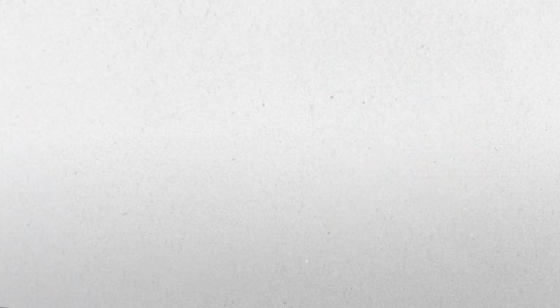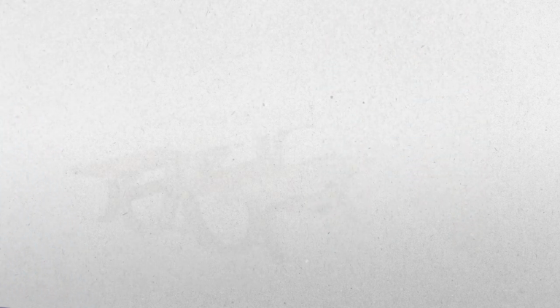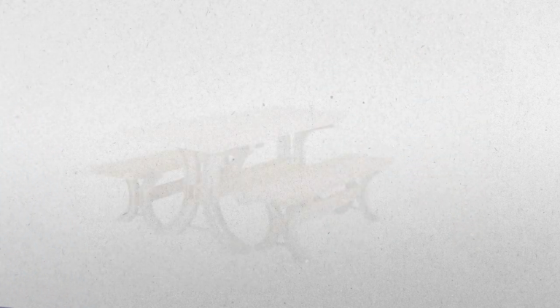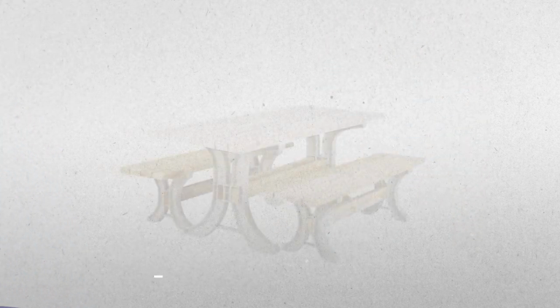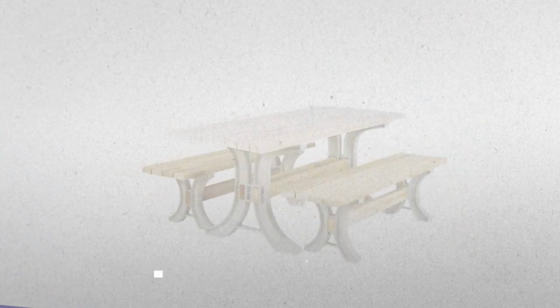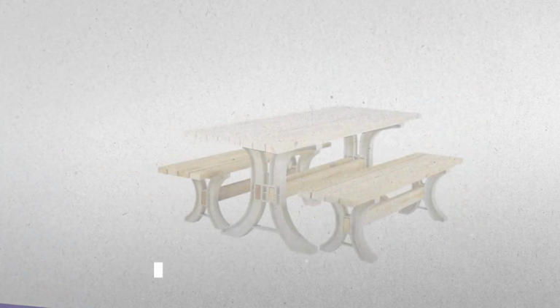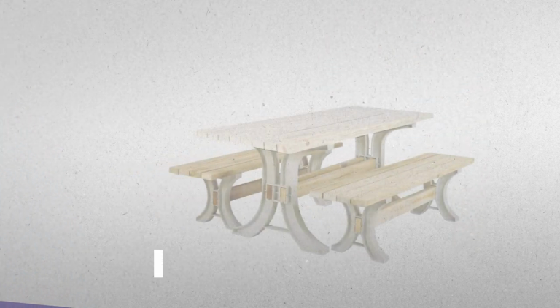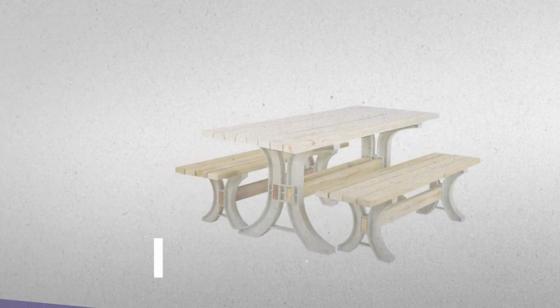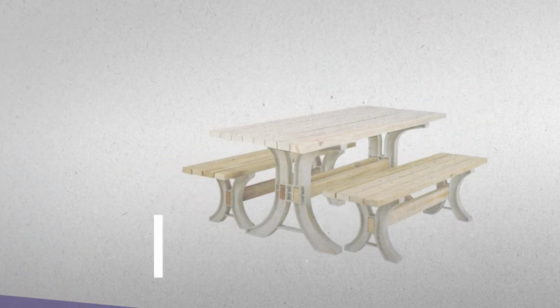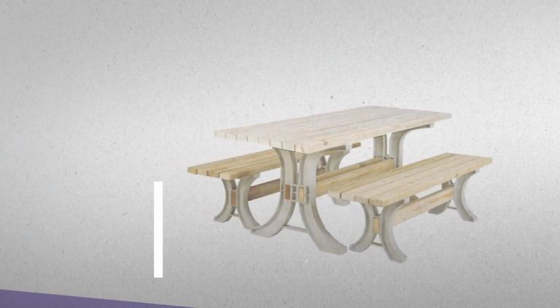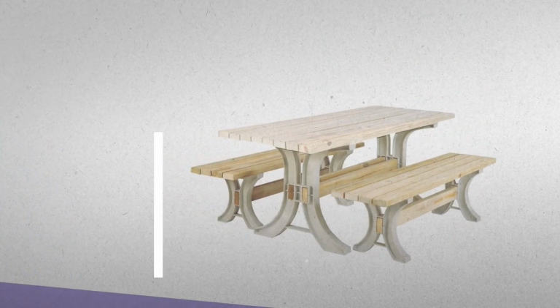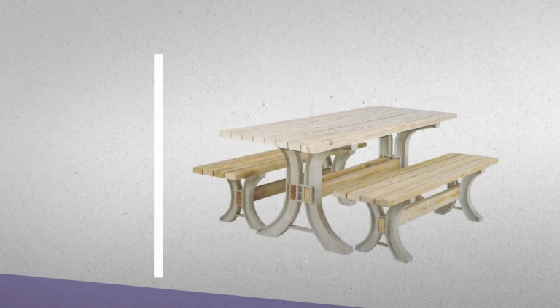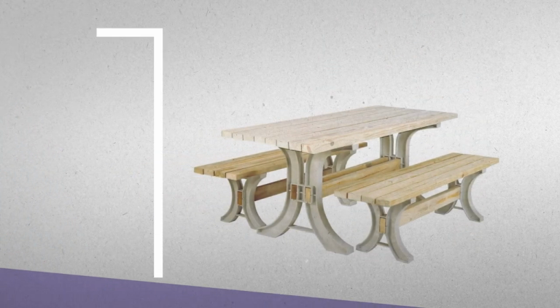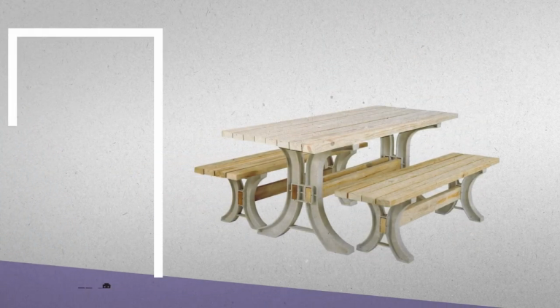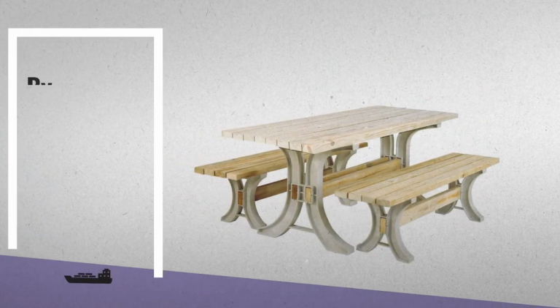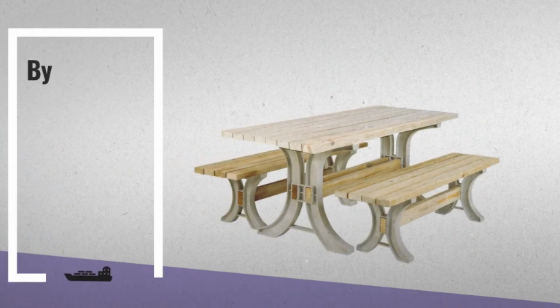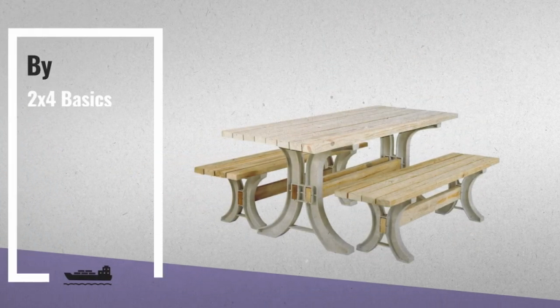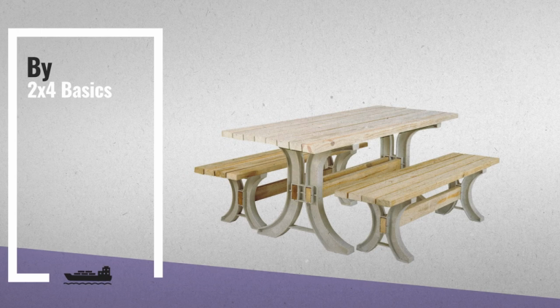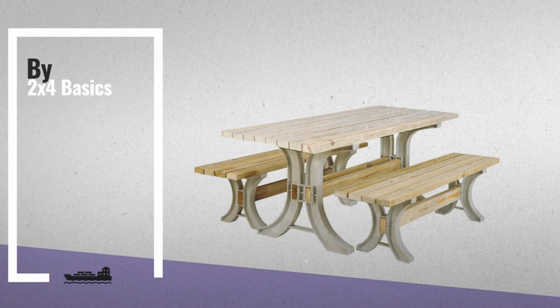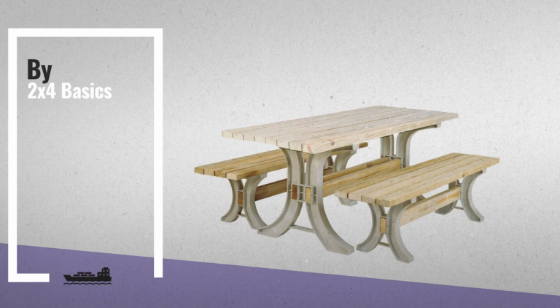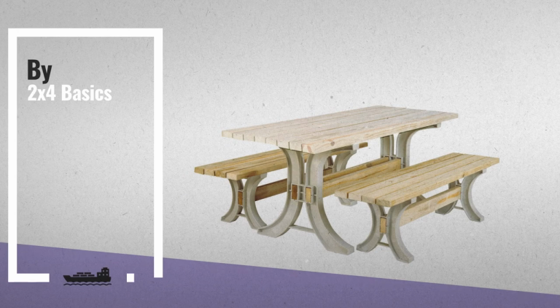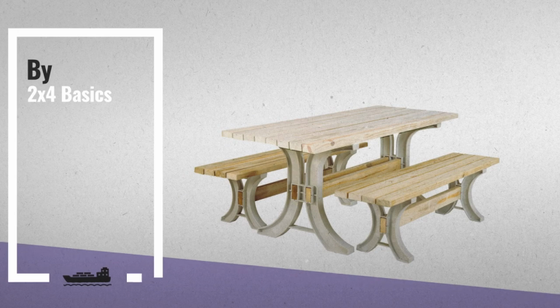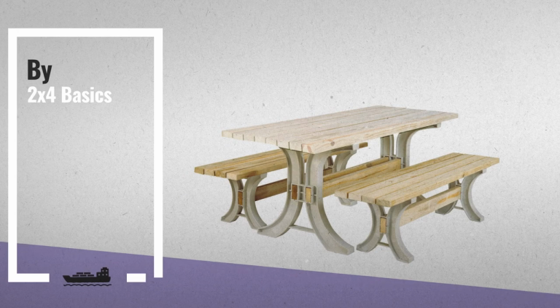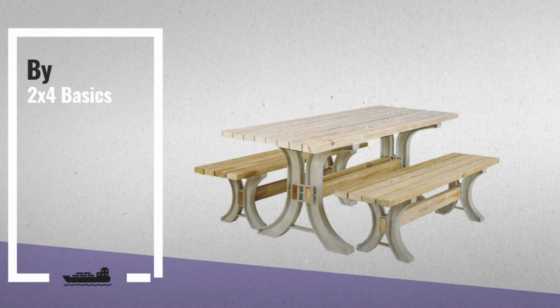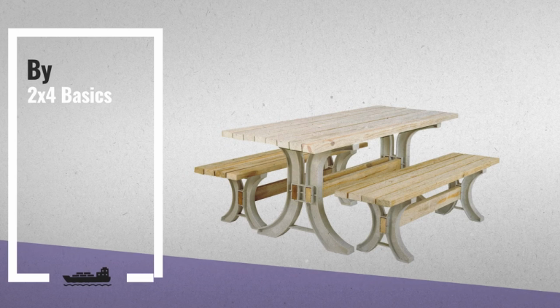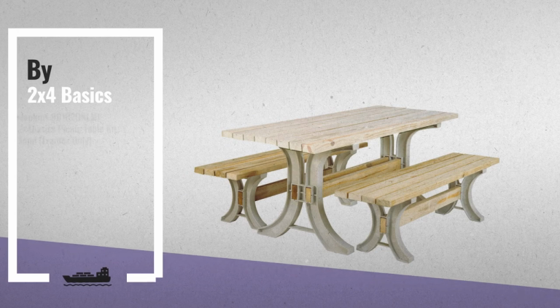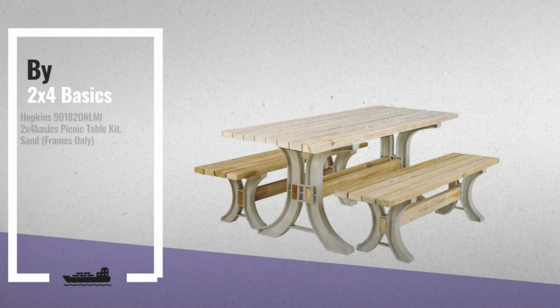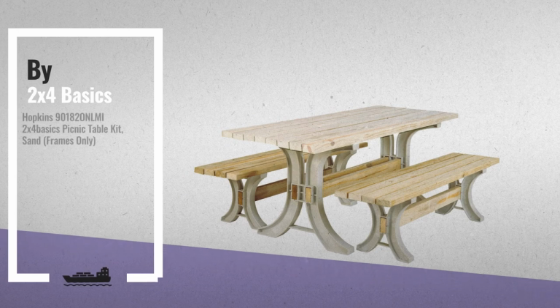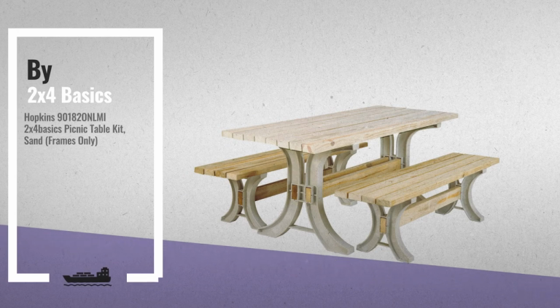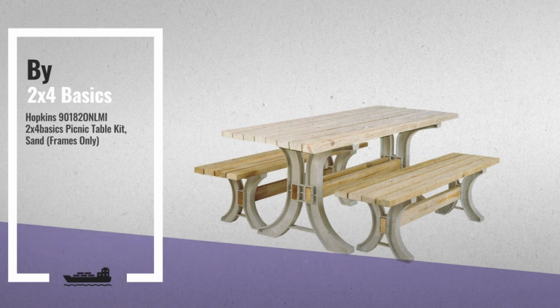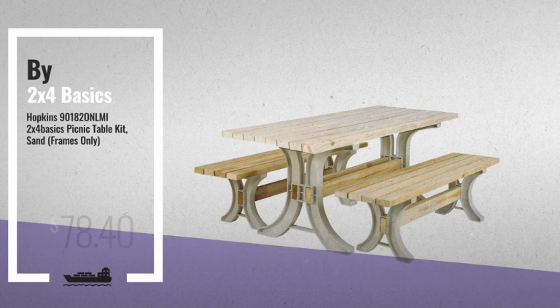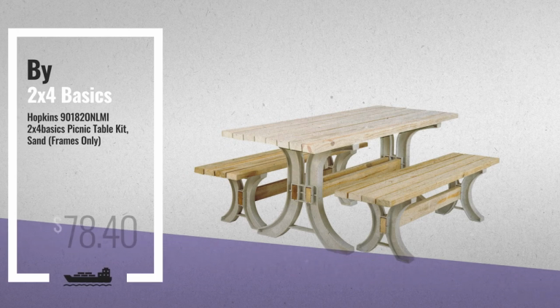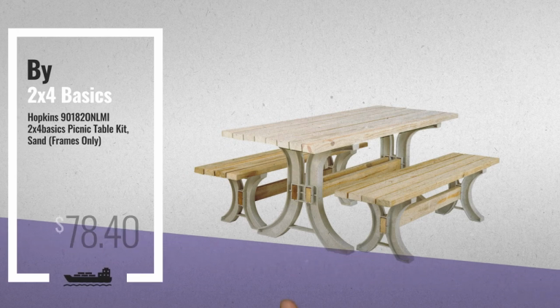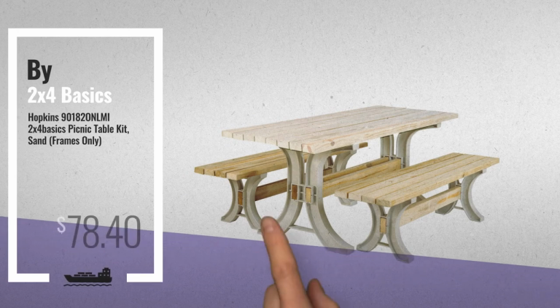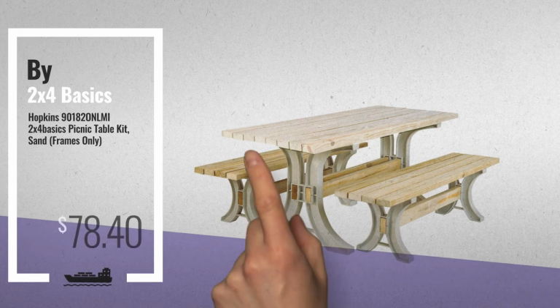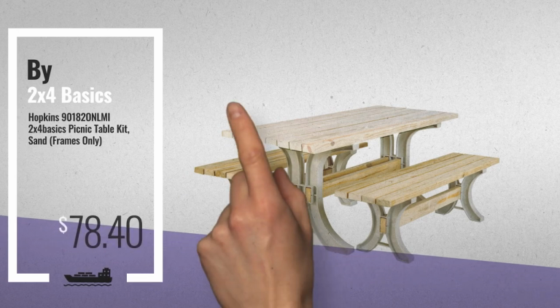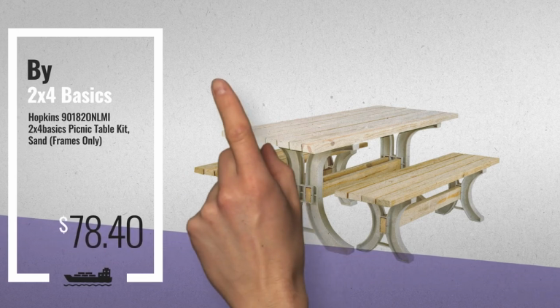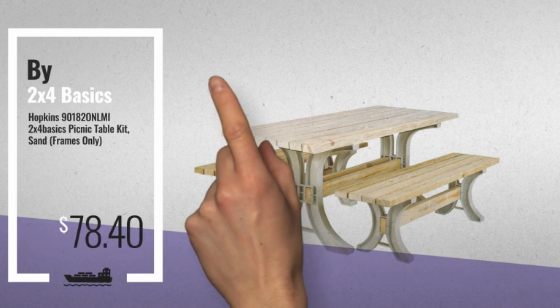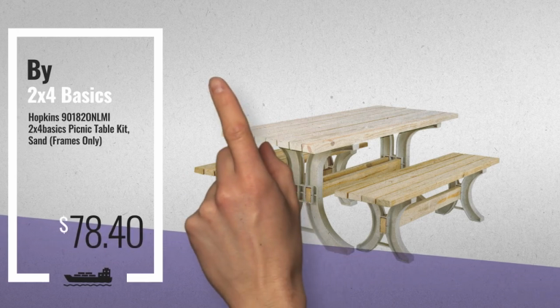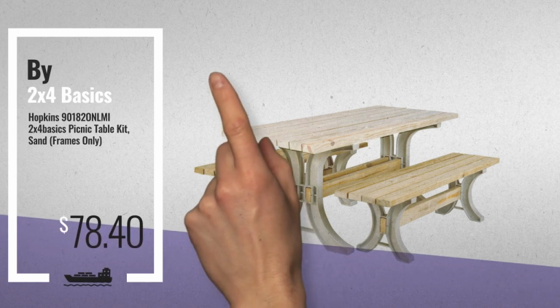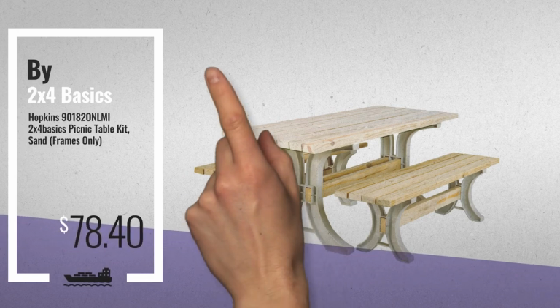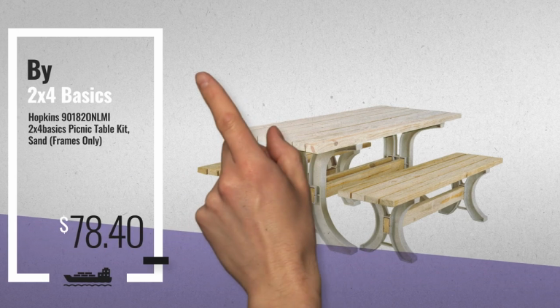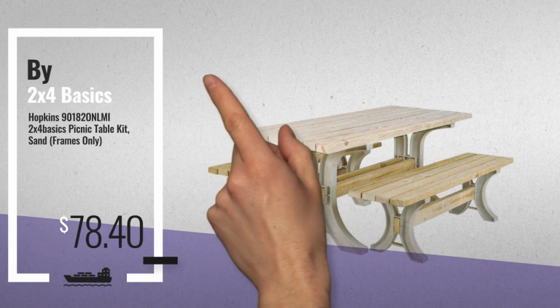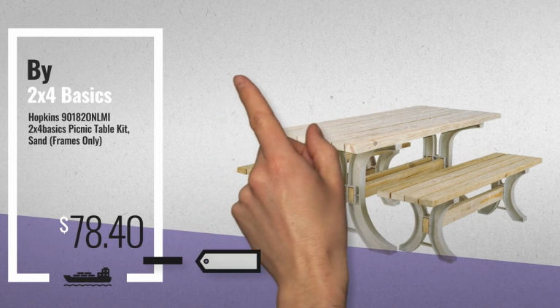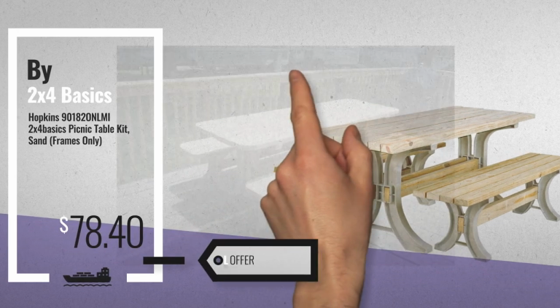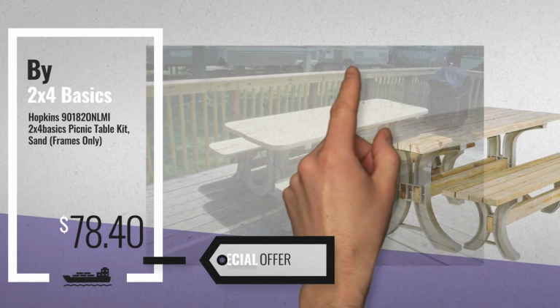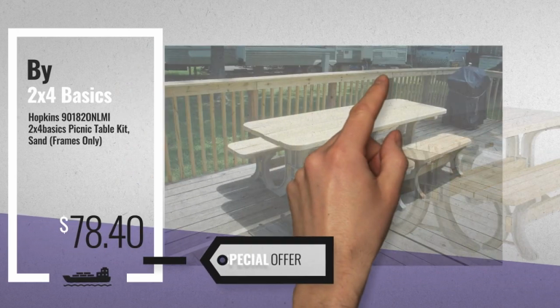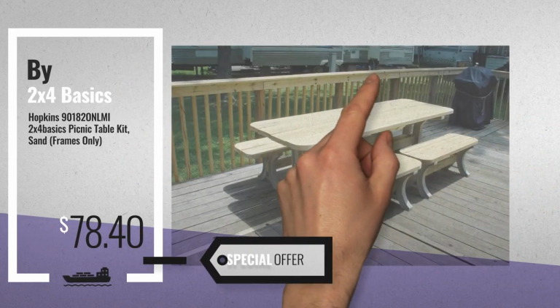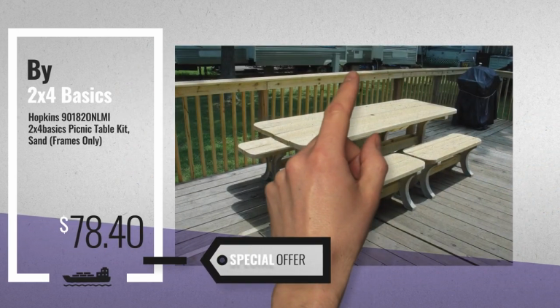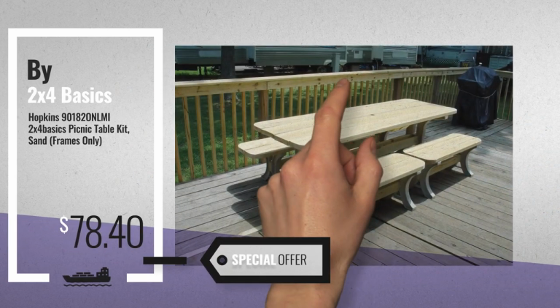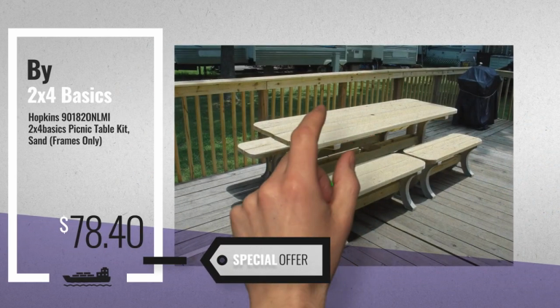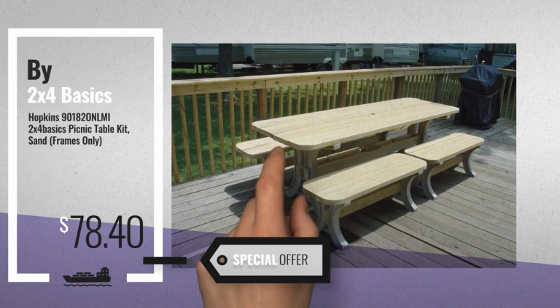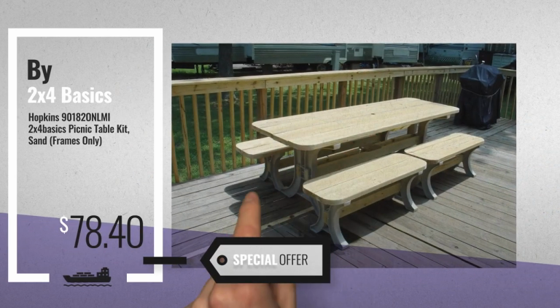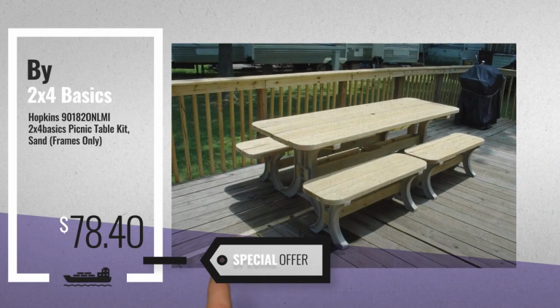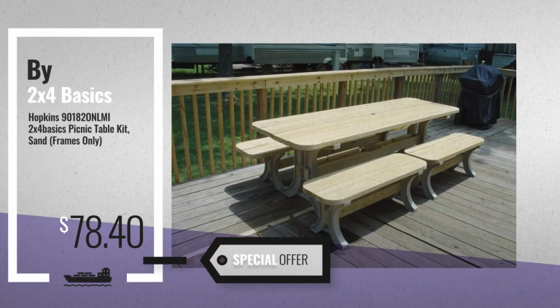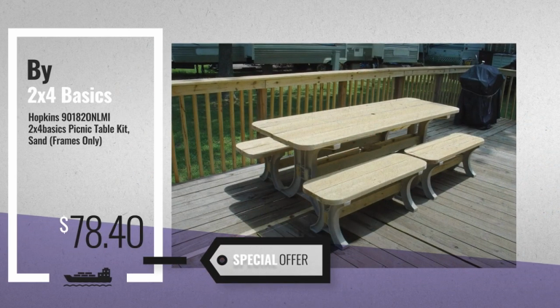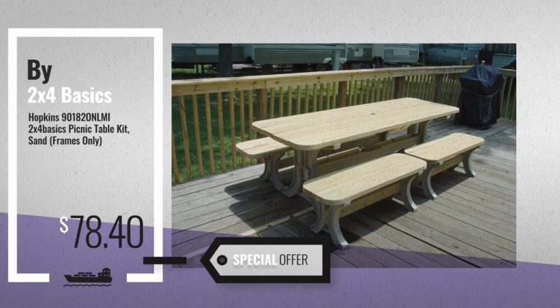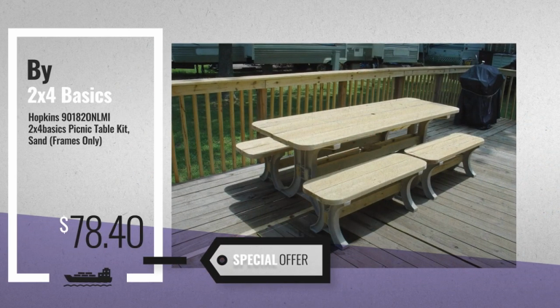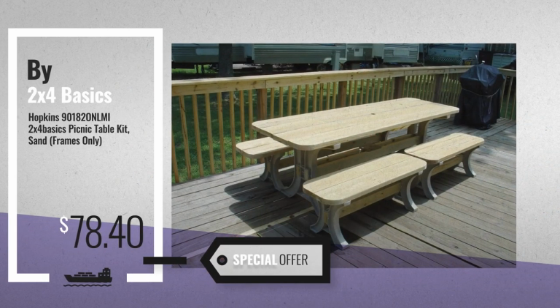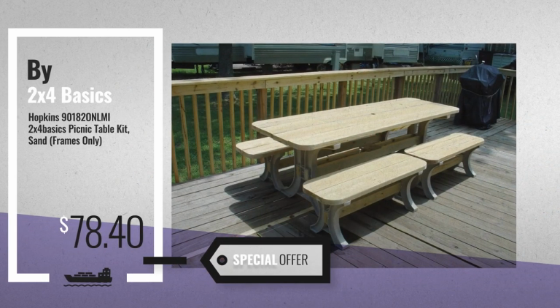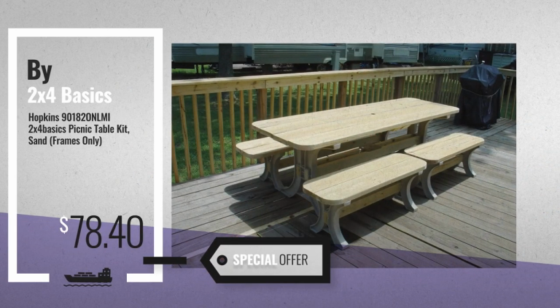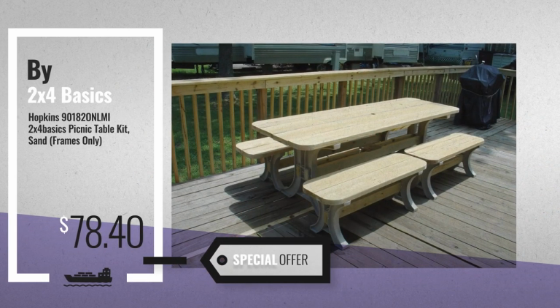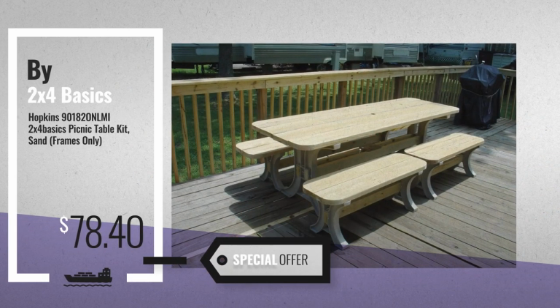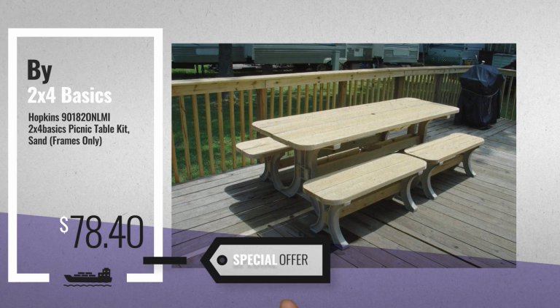Number 6. Buy 2x4 Basics. Get this special offer patio picnic tables deal.